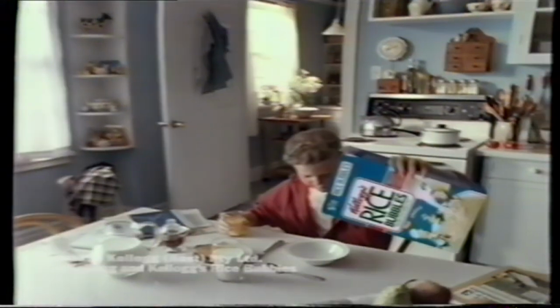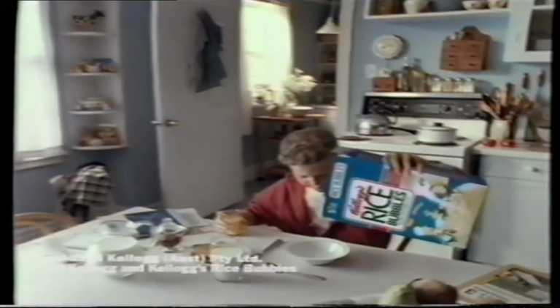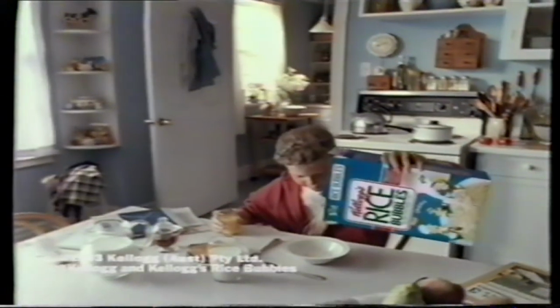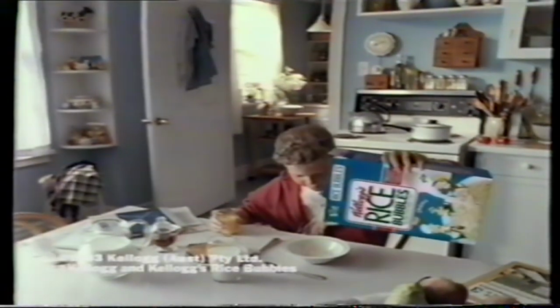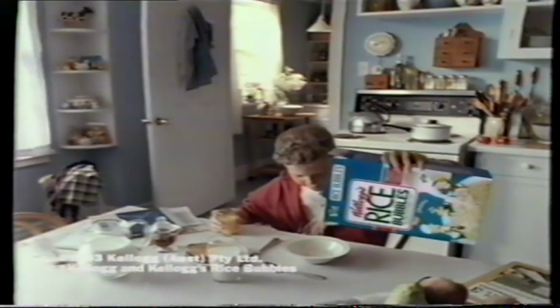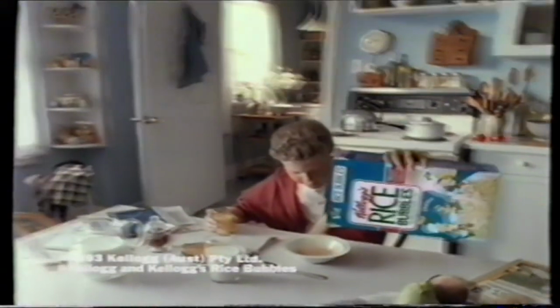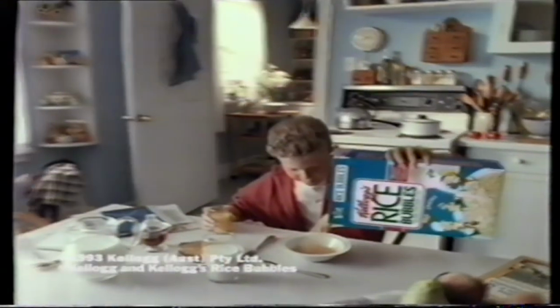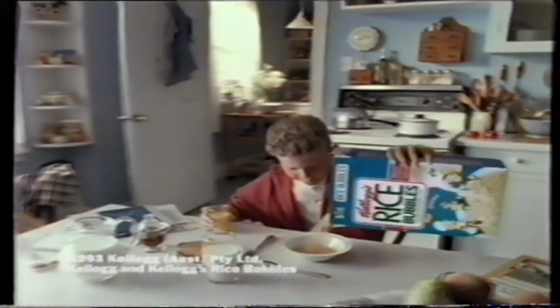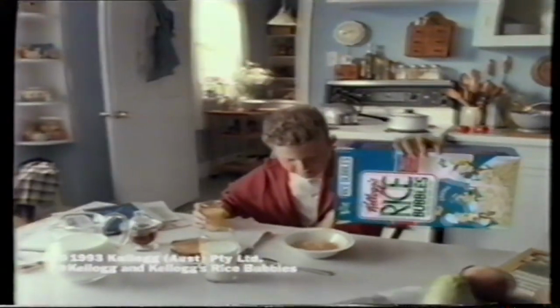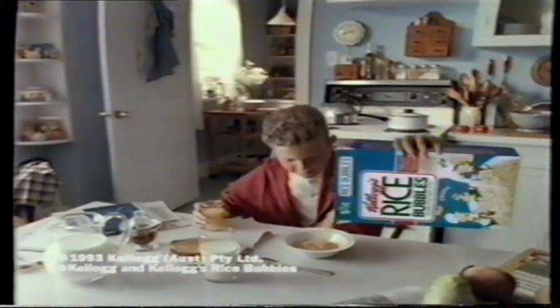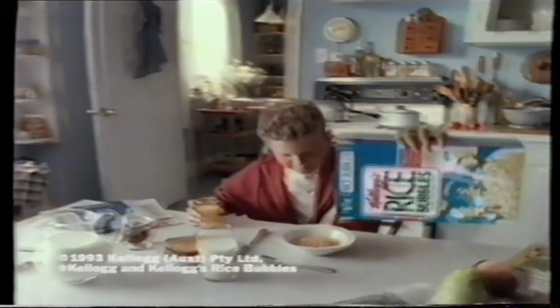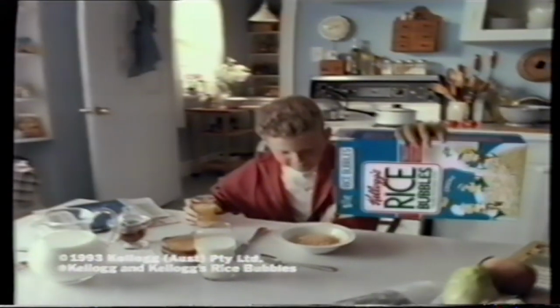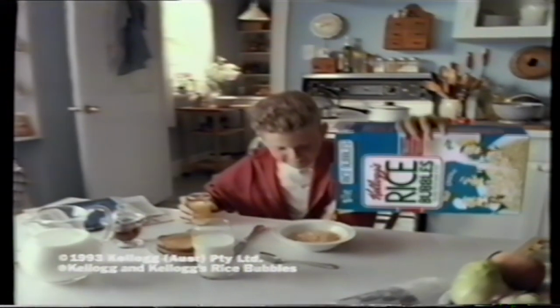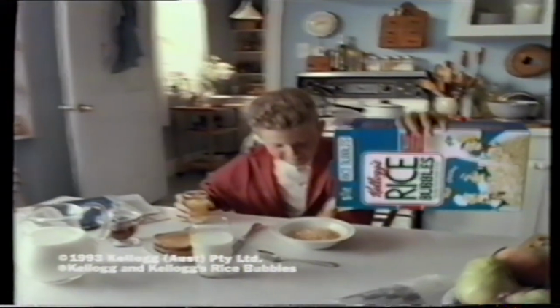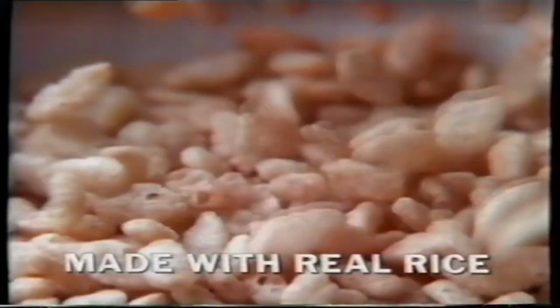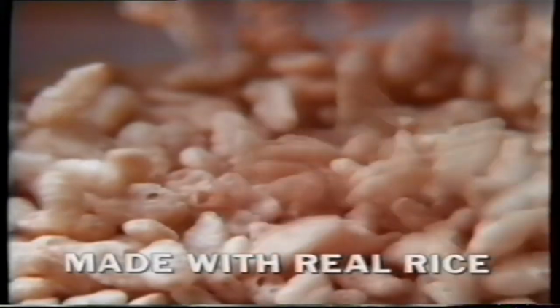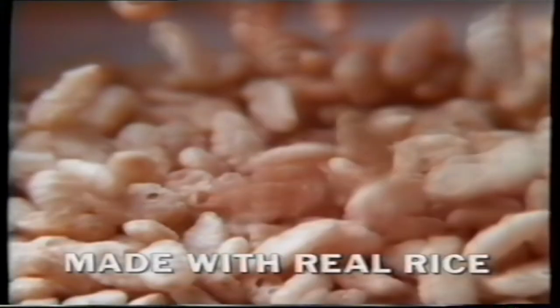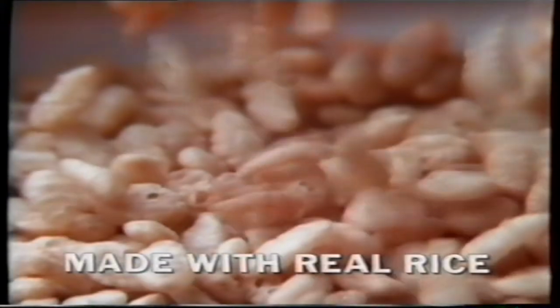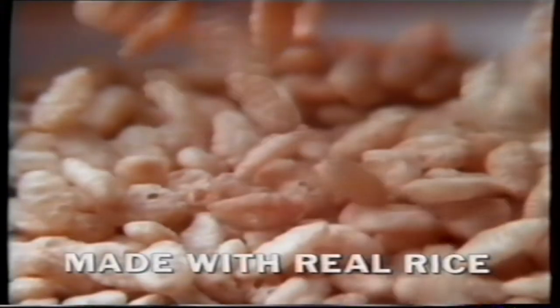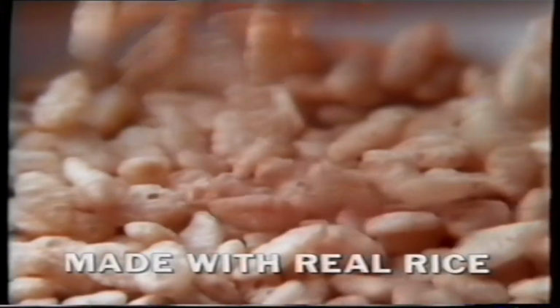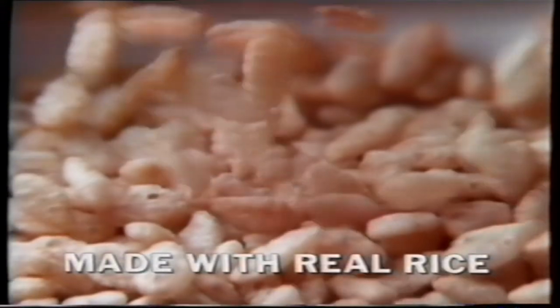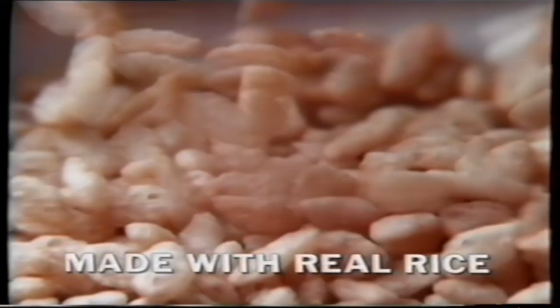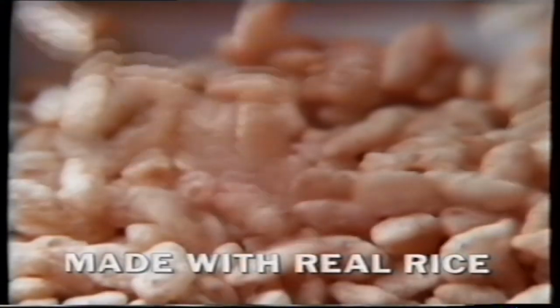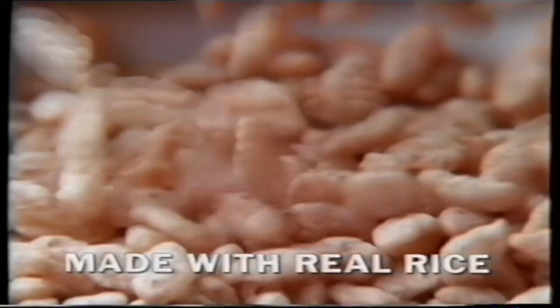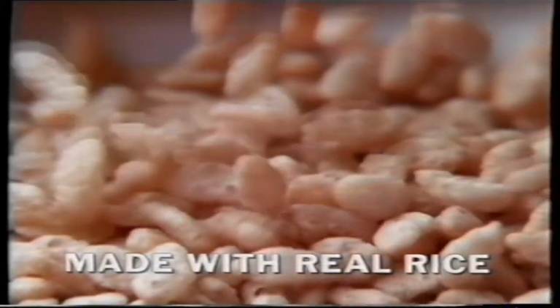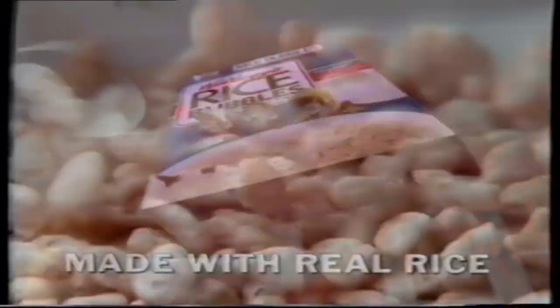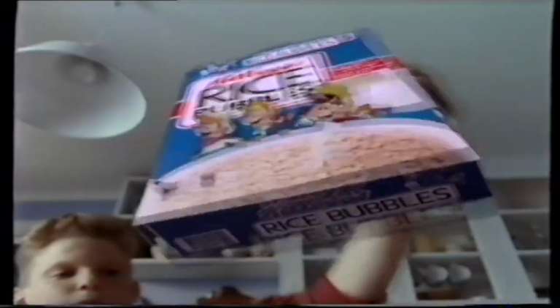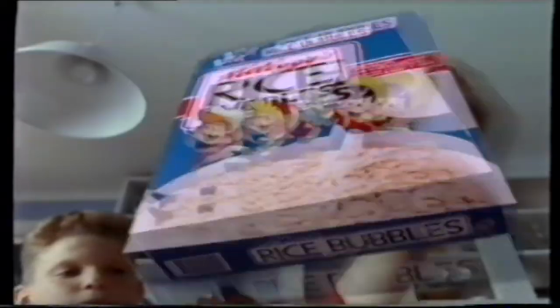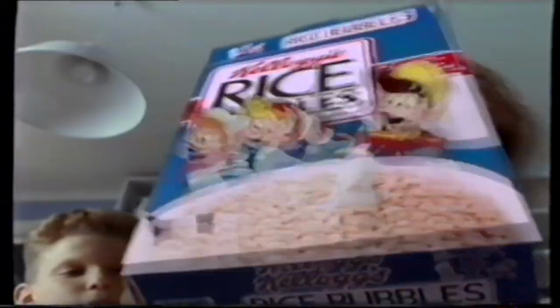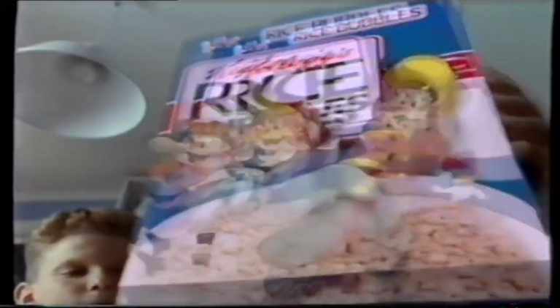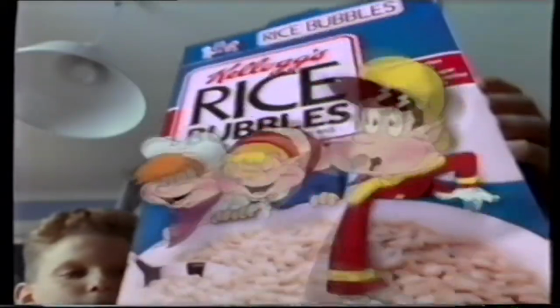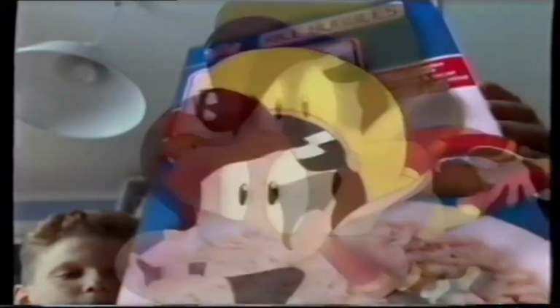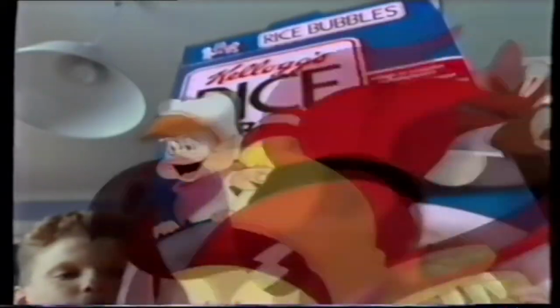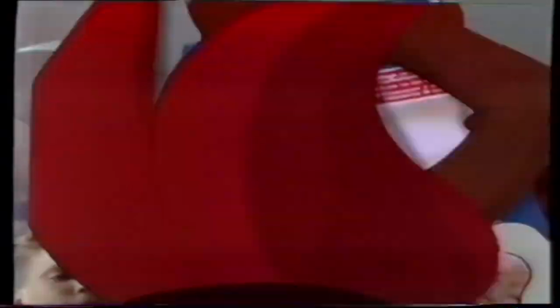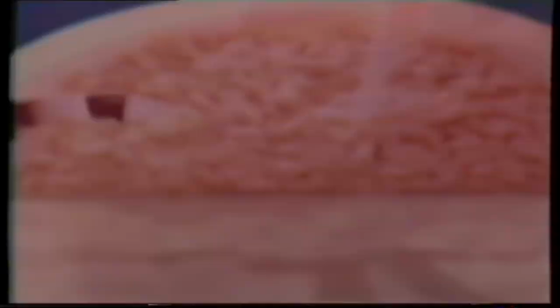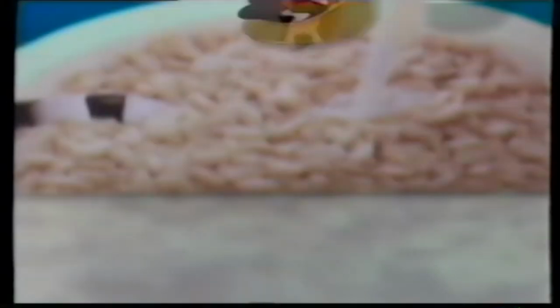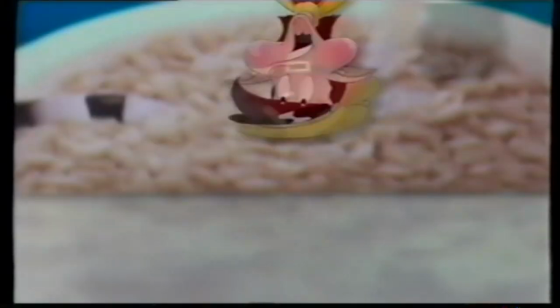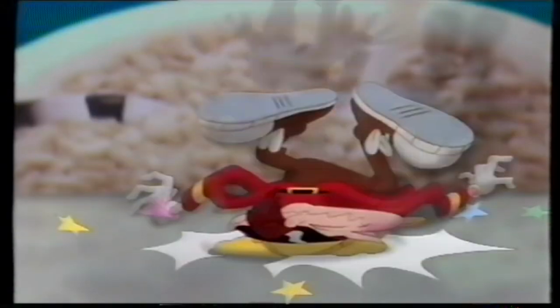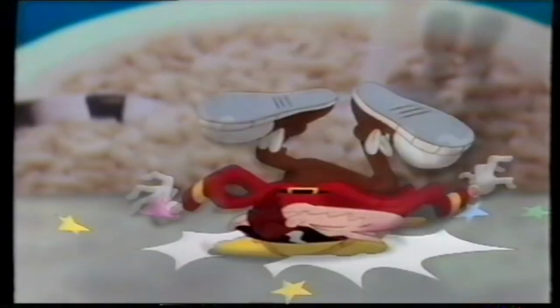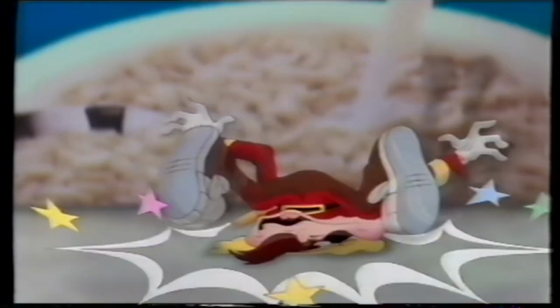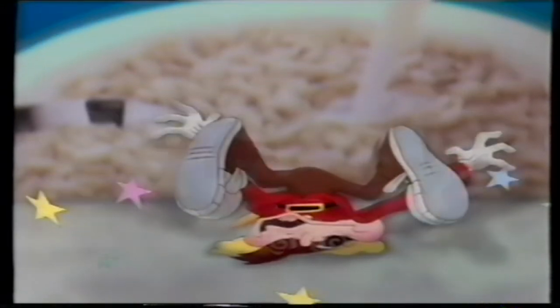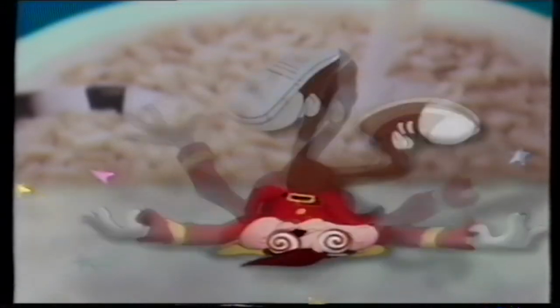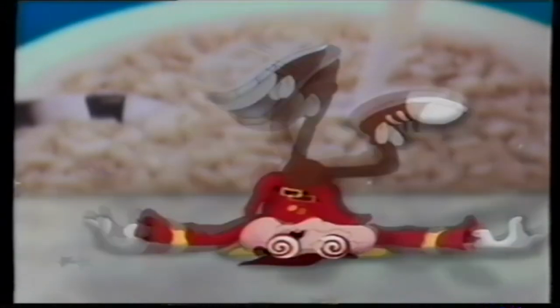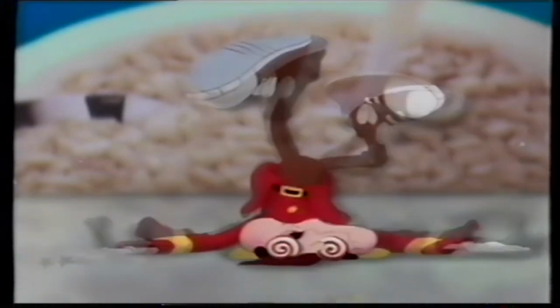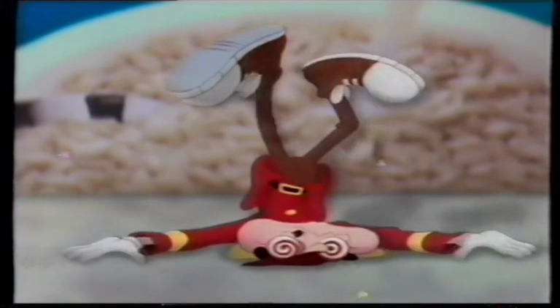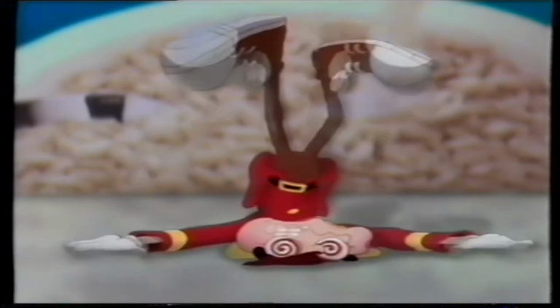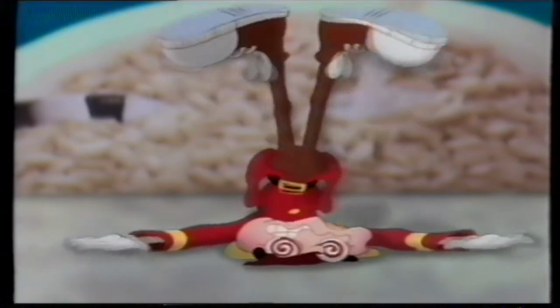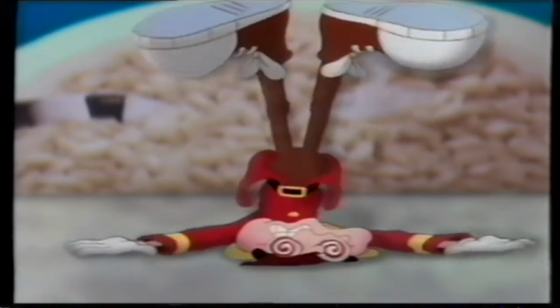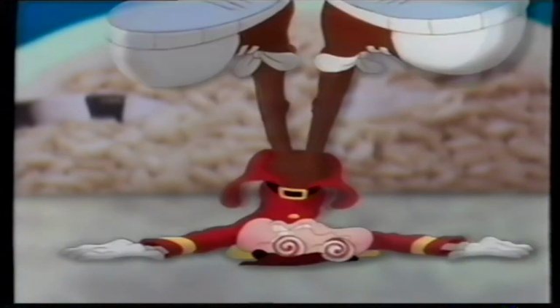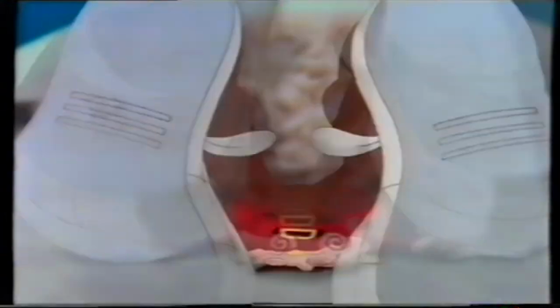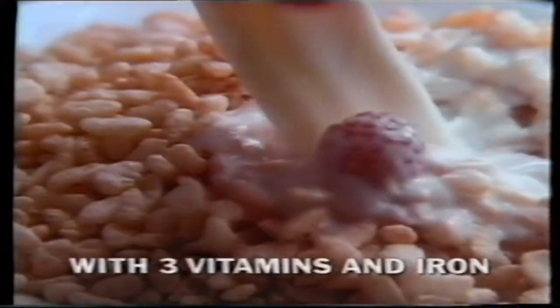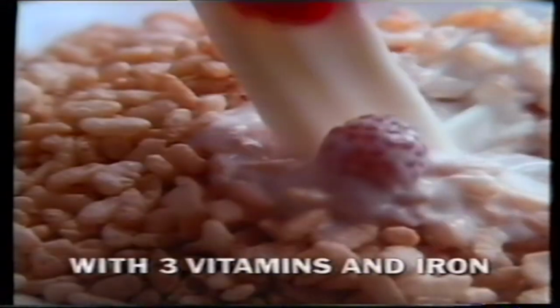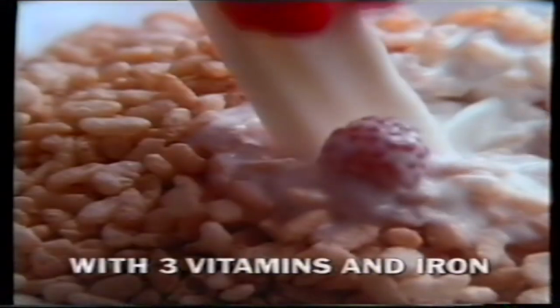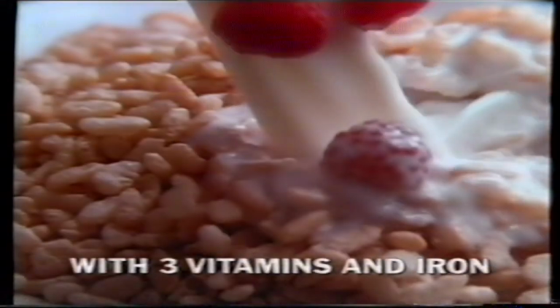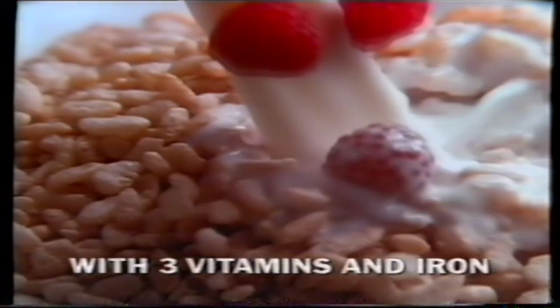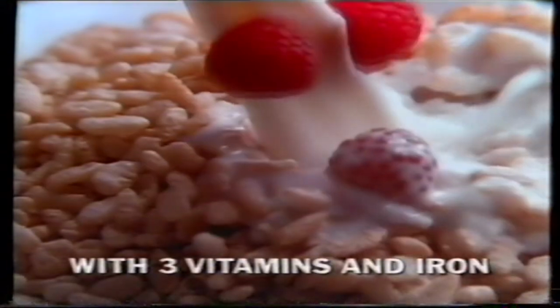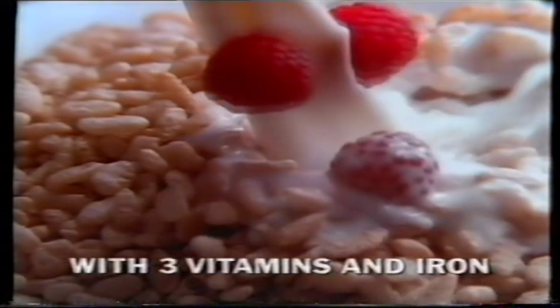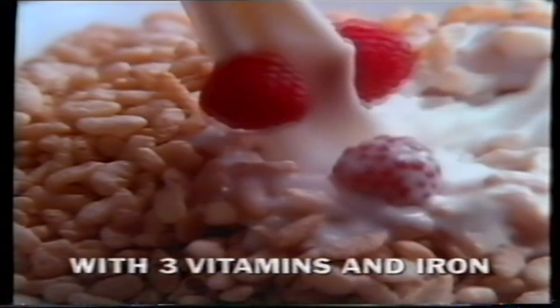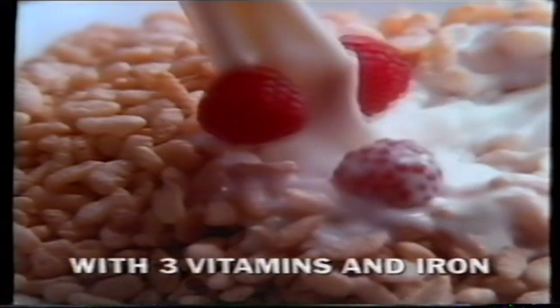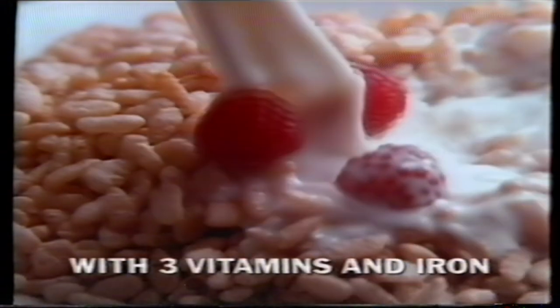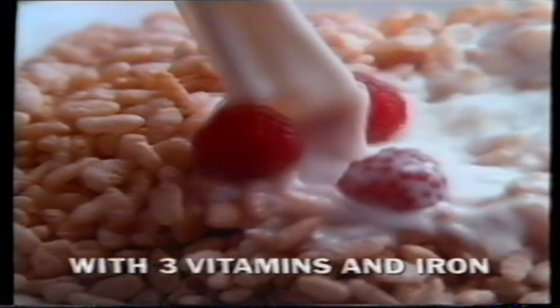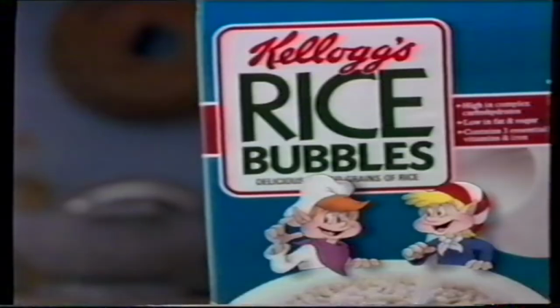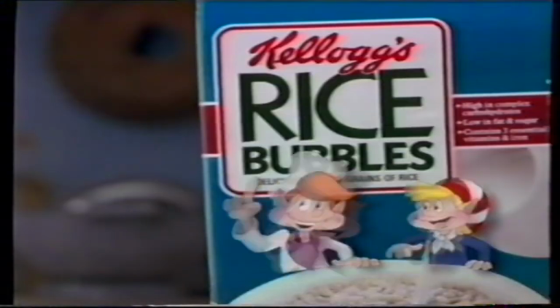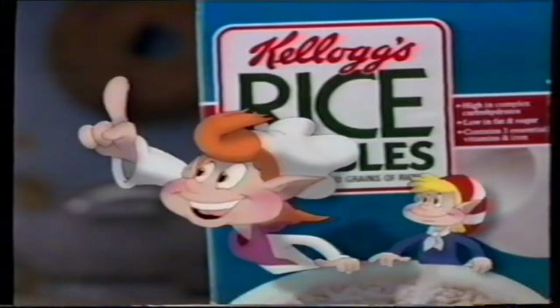Kellogg's Rice Bubbles — made with oven-popped grains of real rice, and with three vitamins and iron.